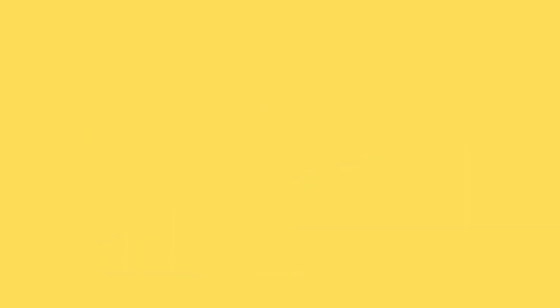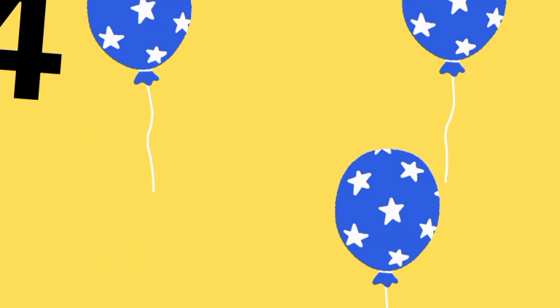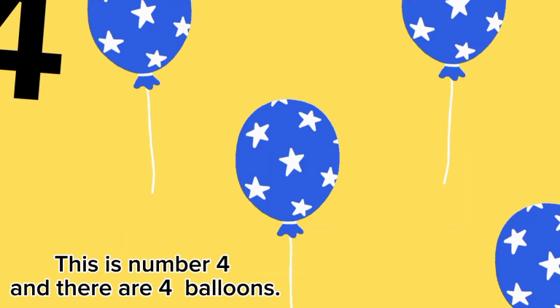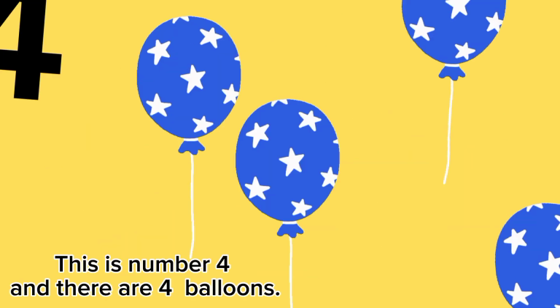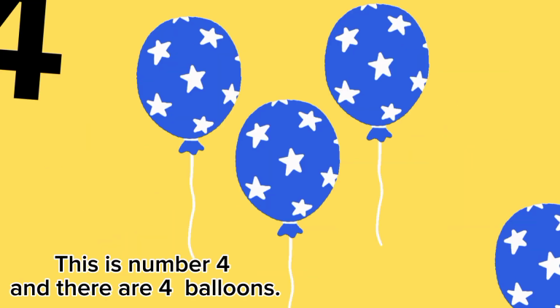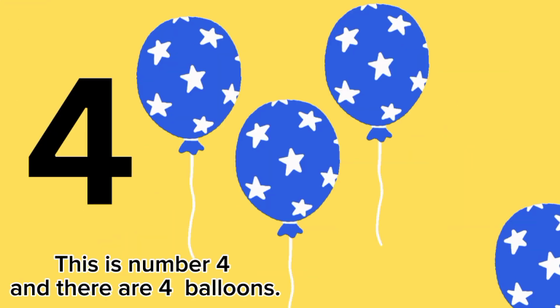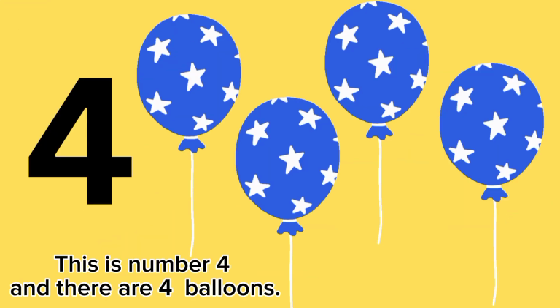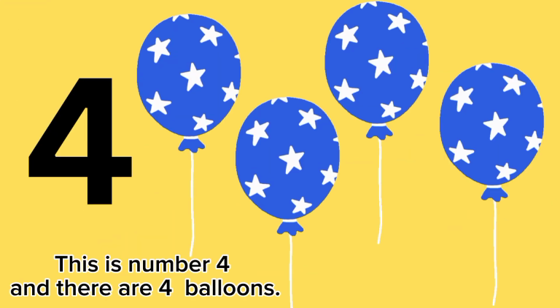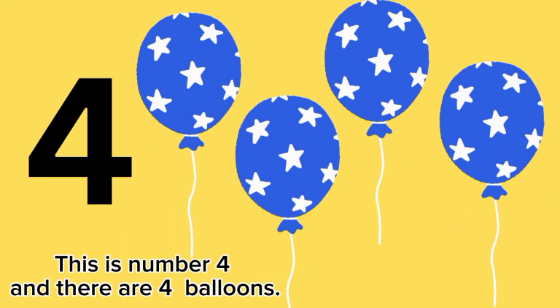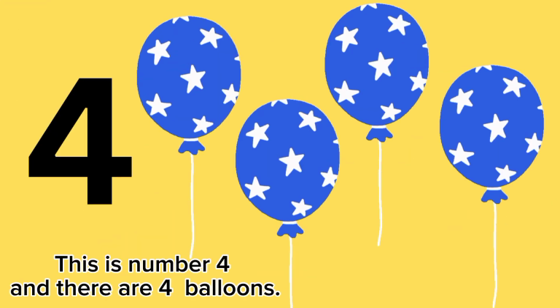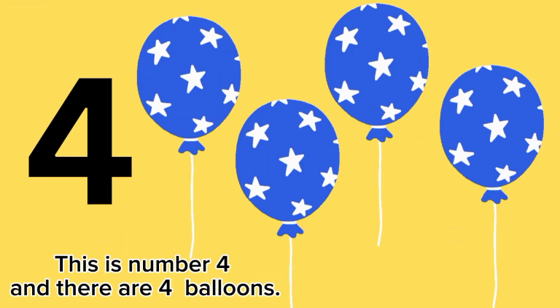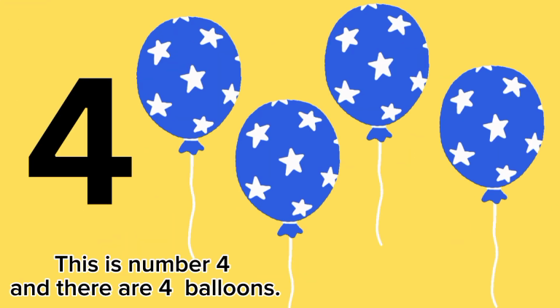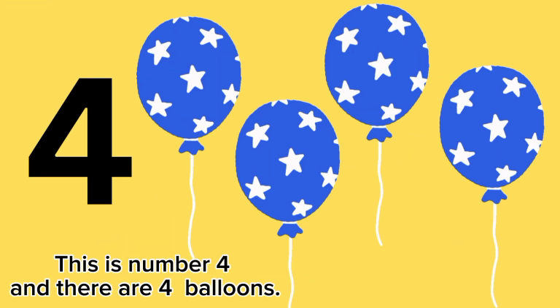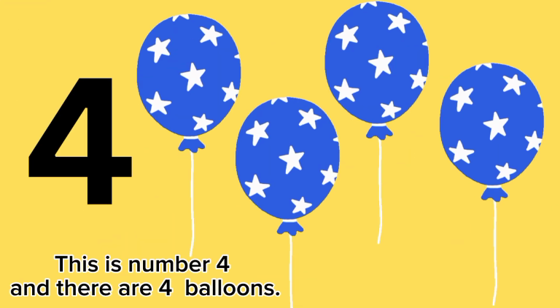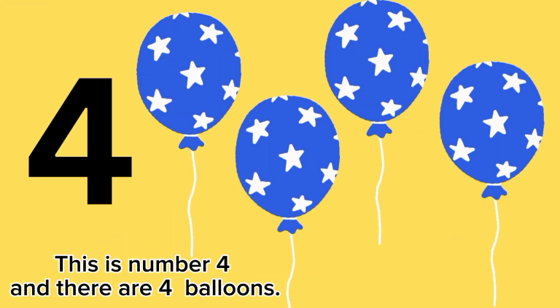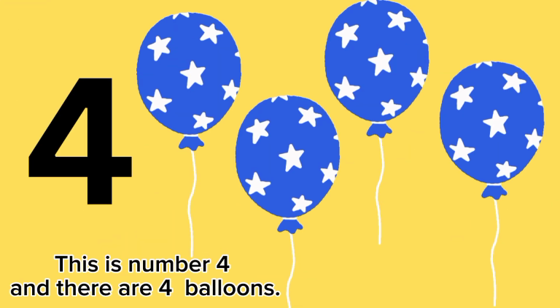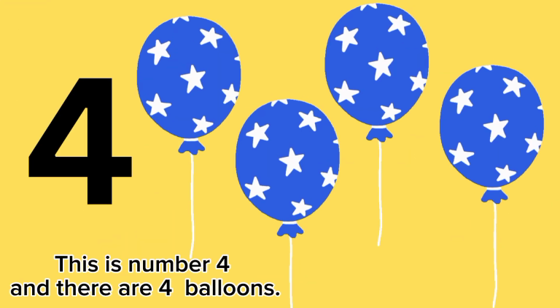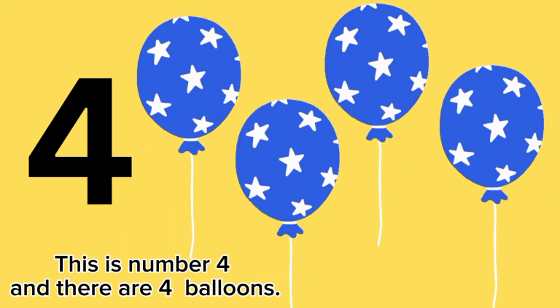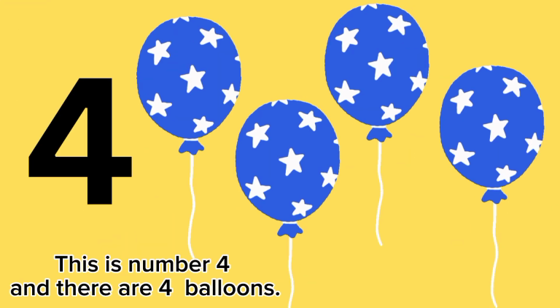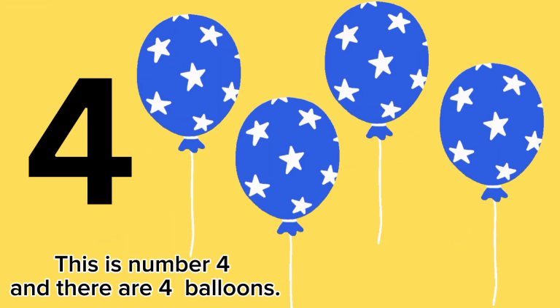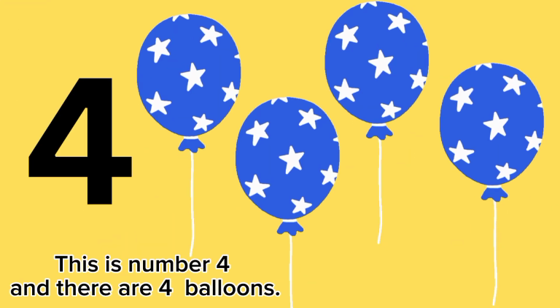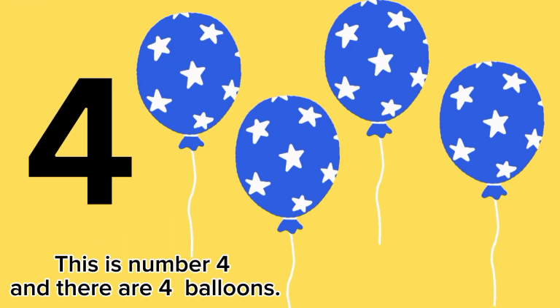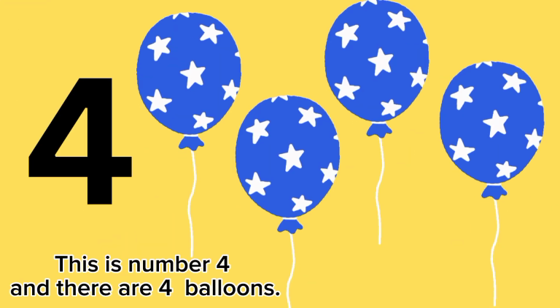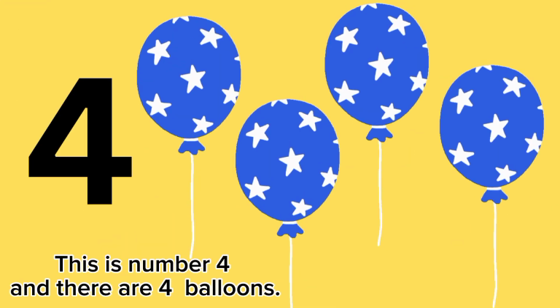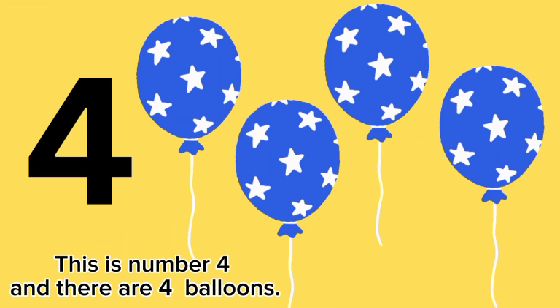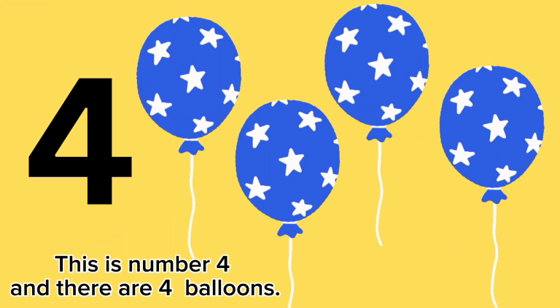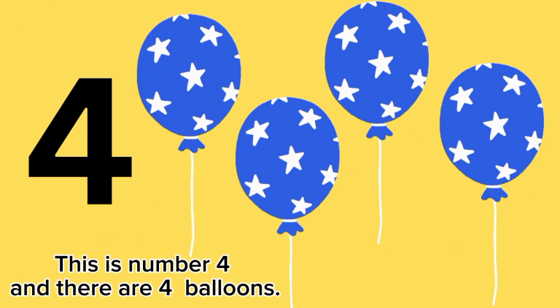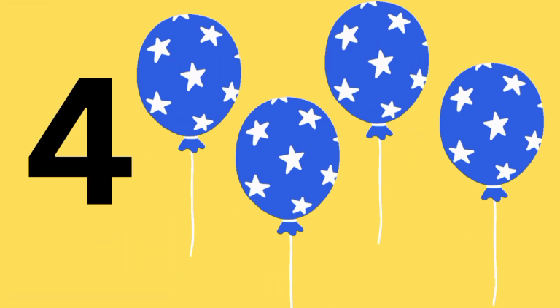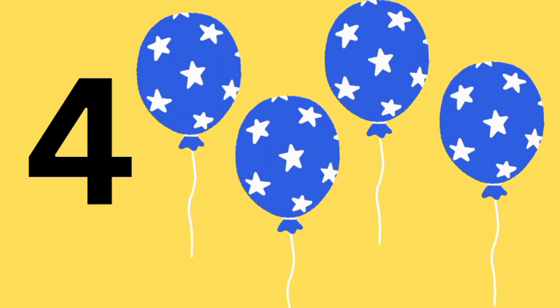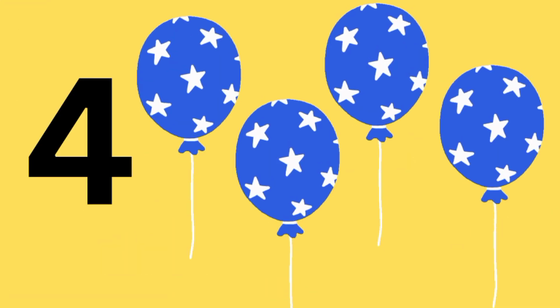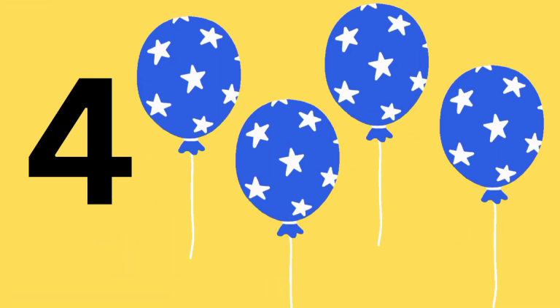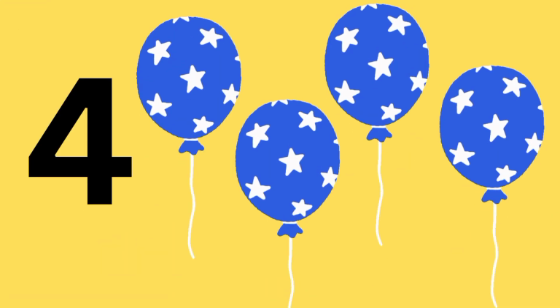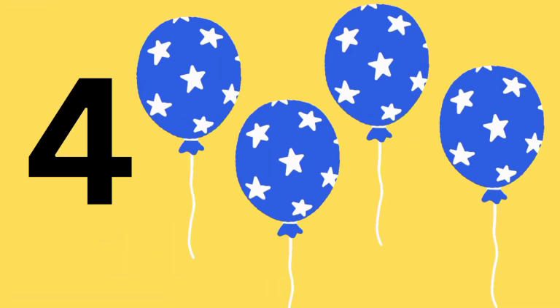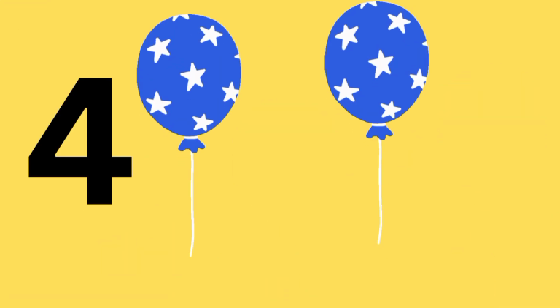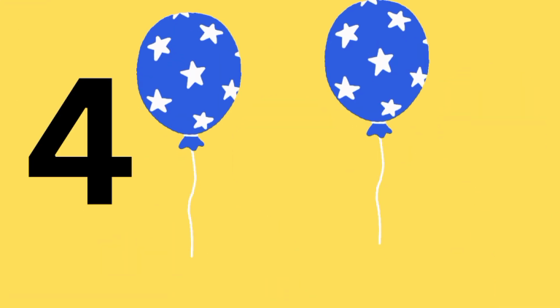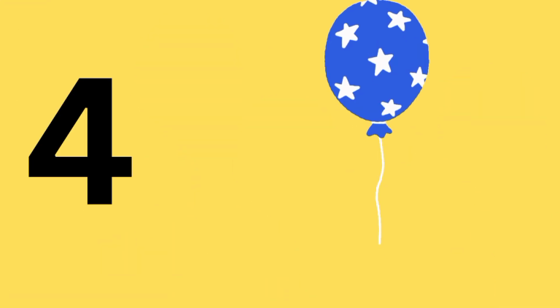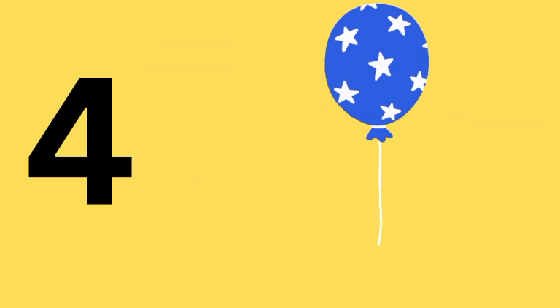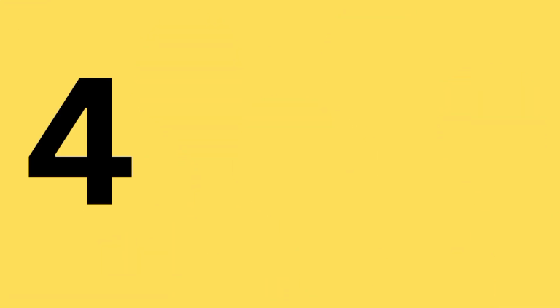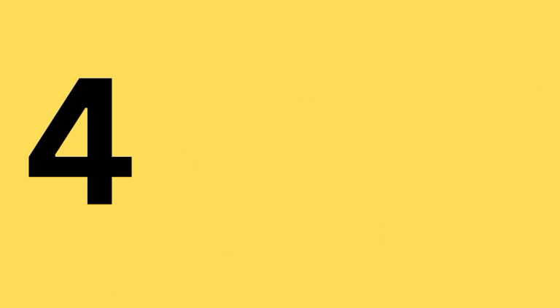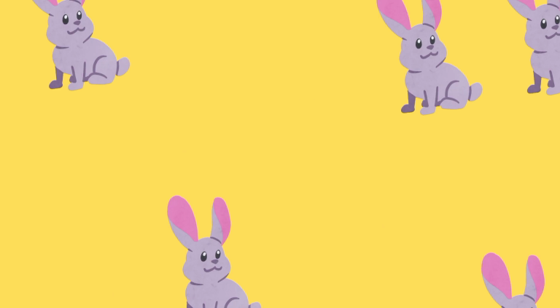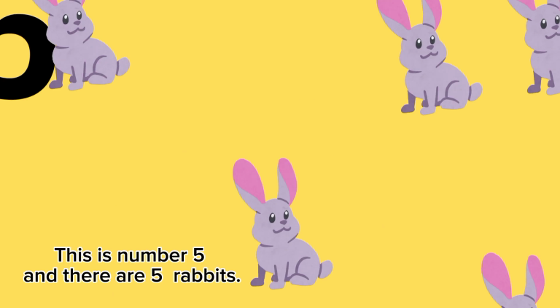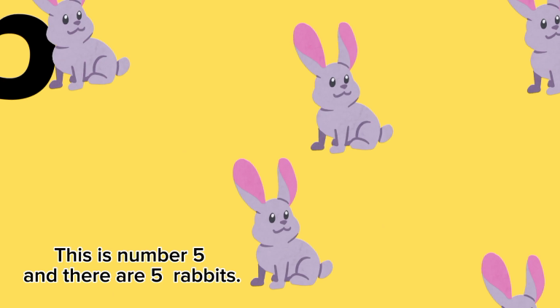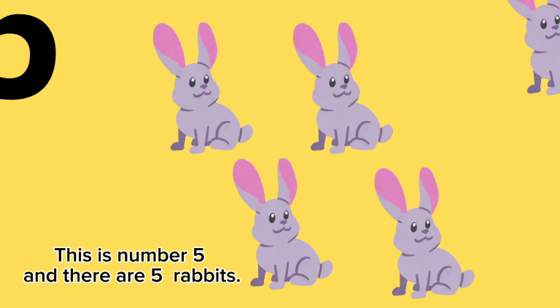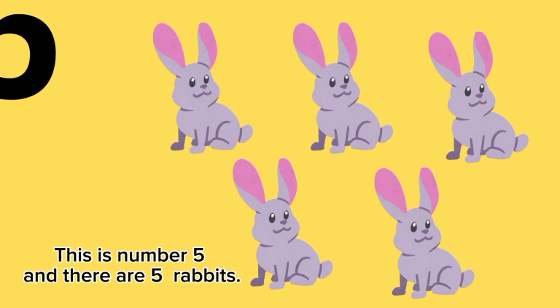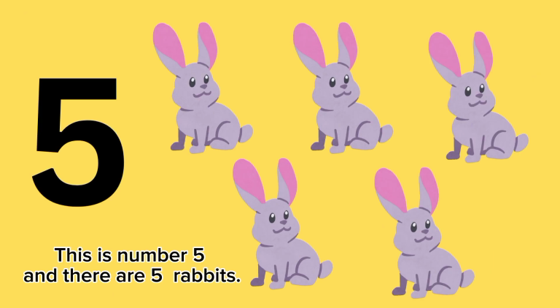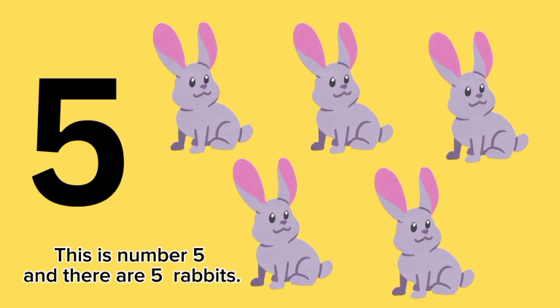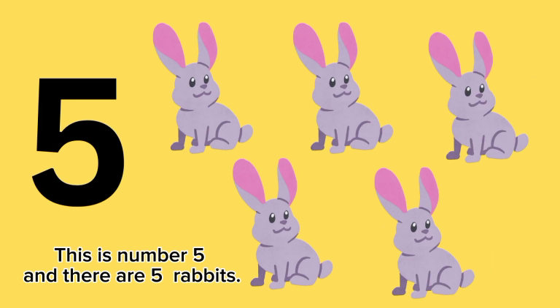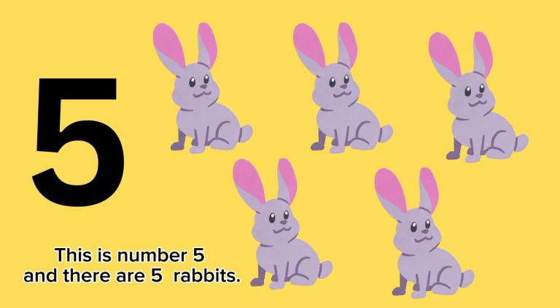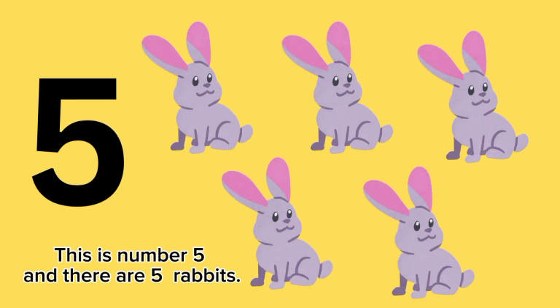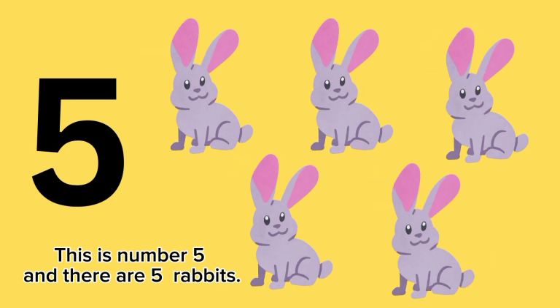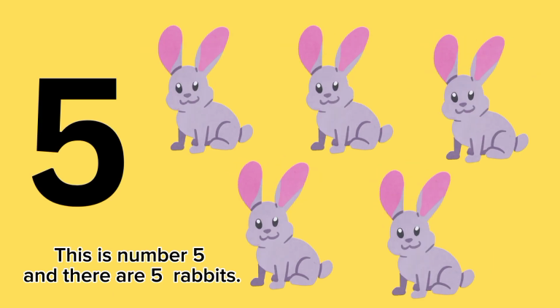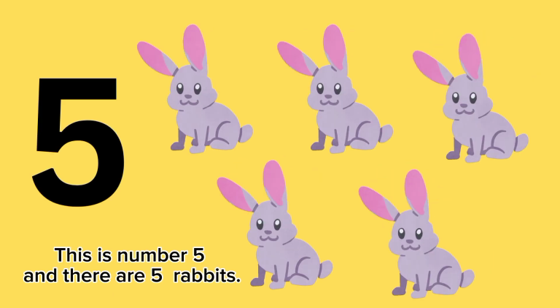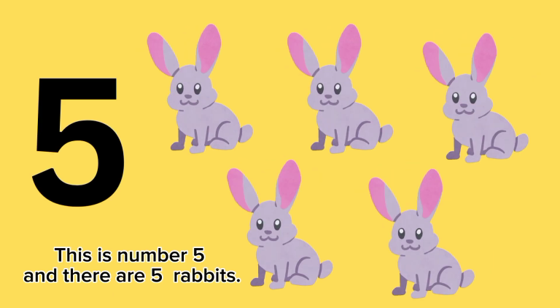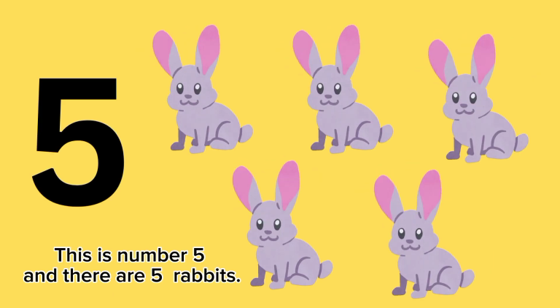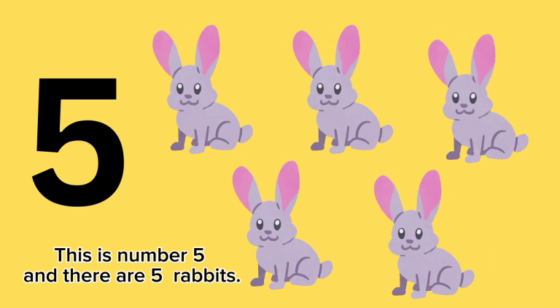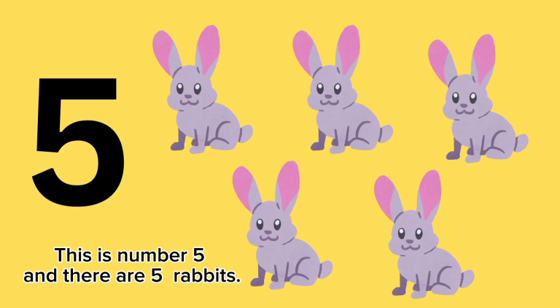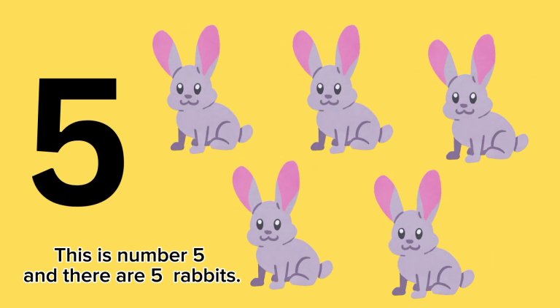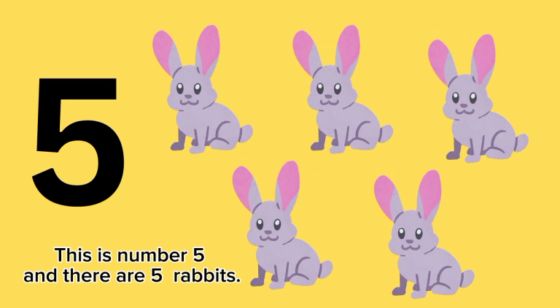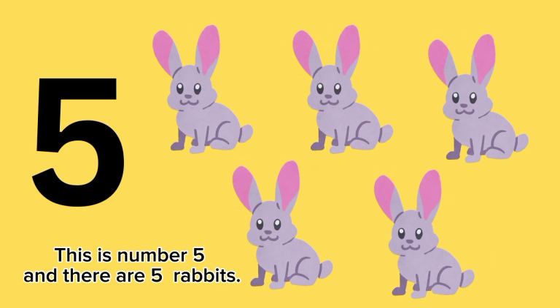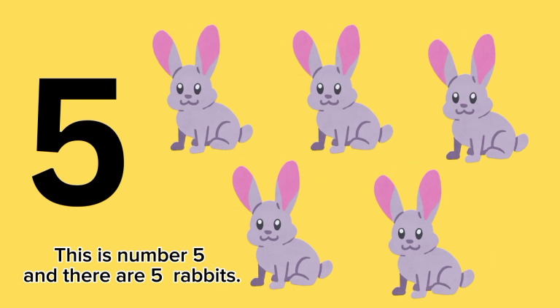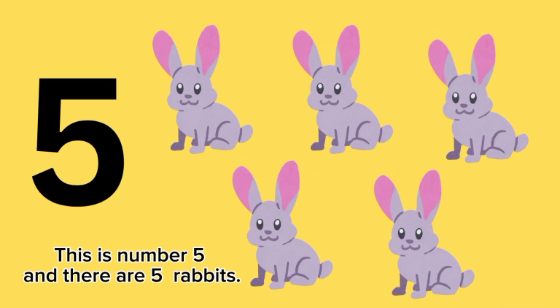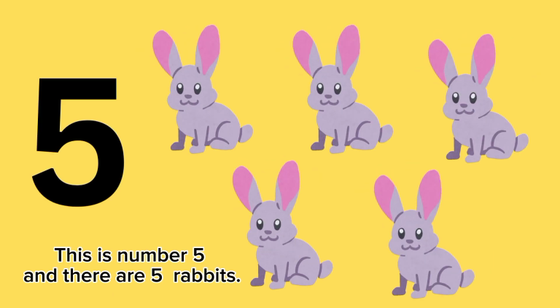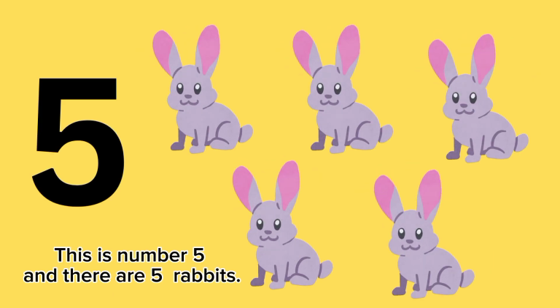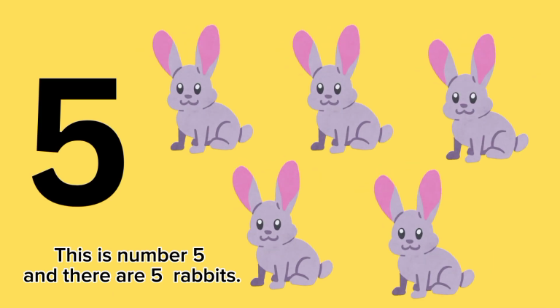This is number four, and there are four balloons. This is number five, and there are five rabbits.